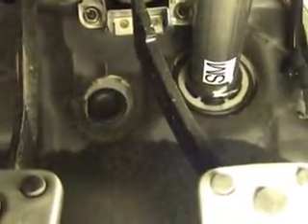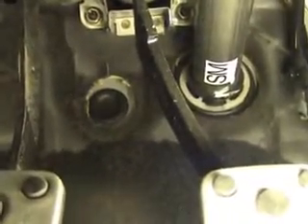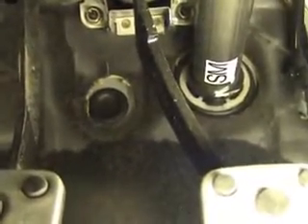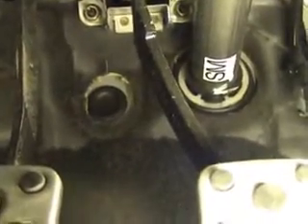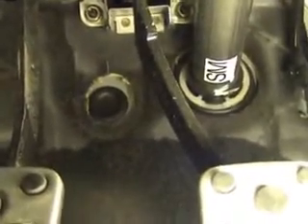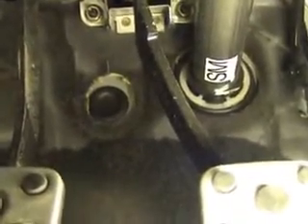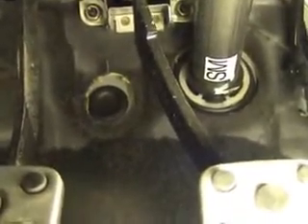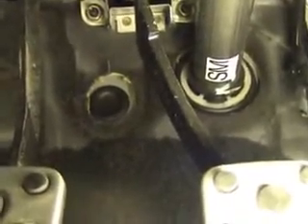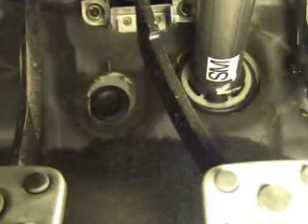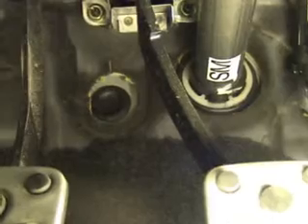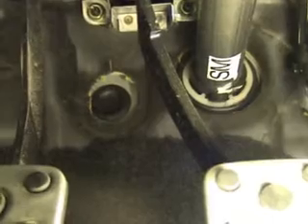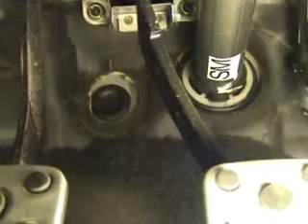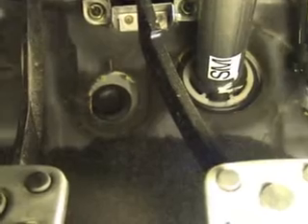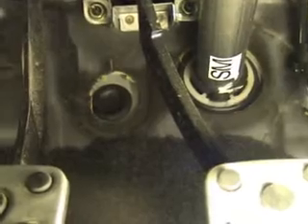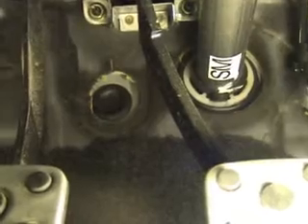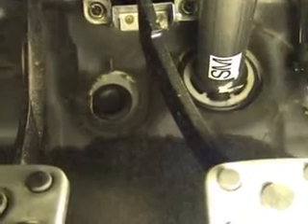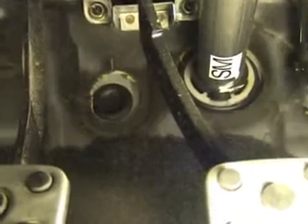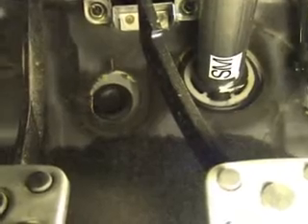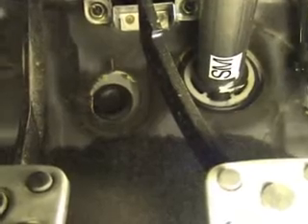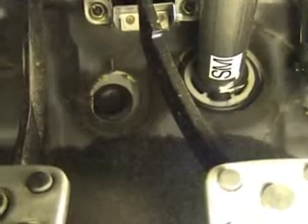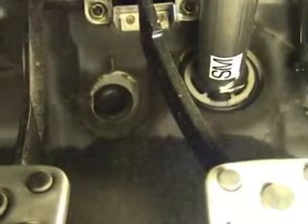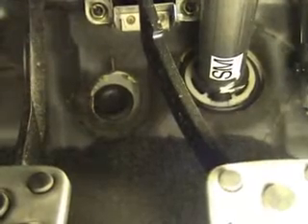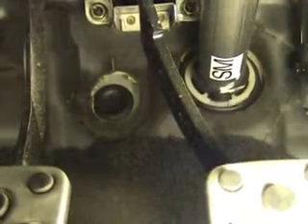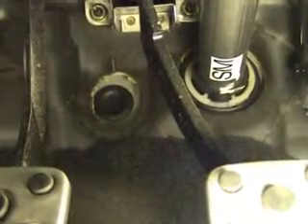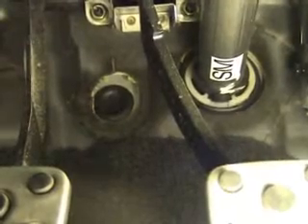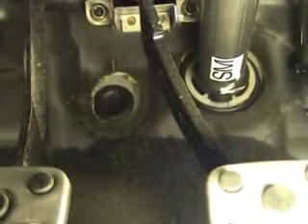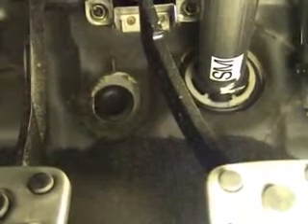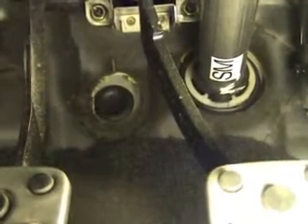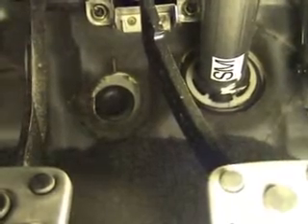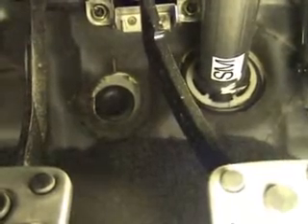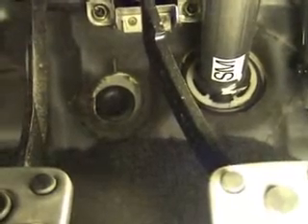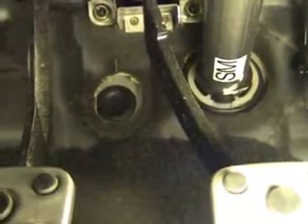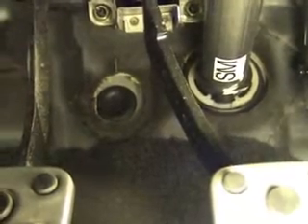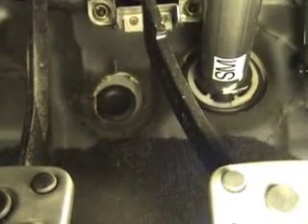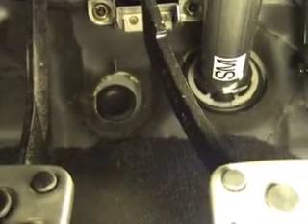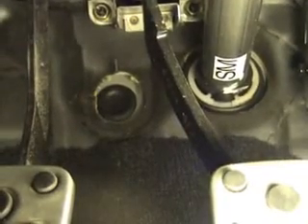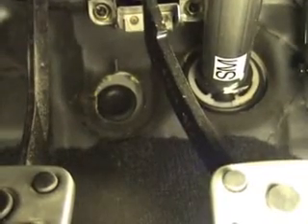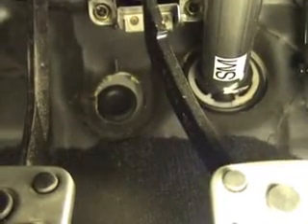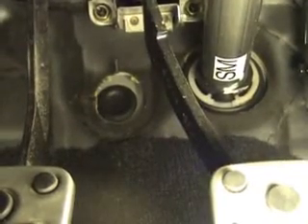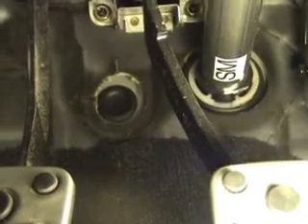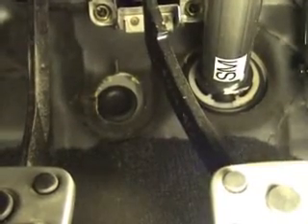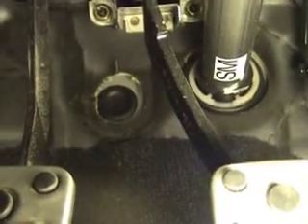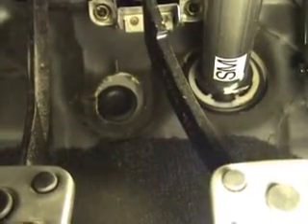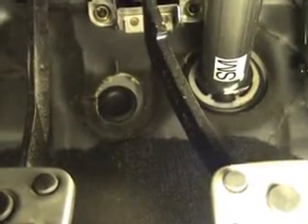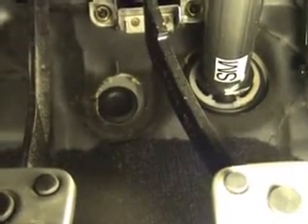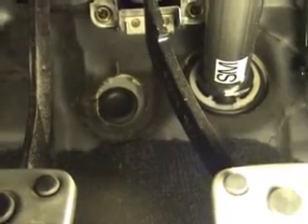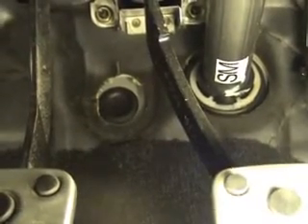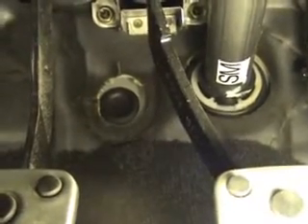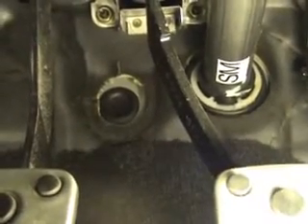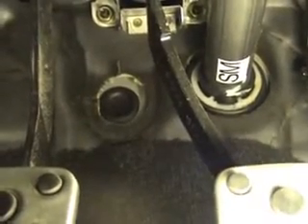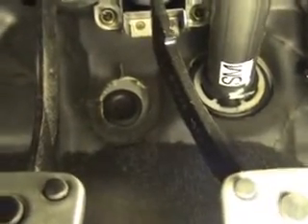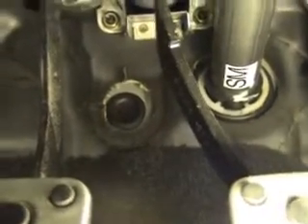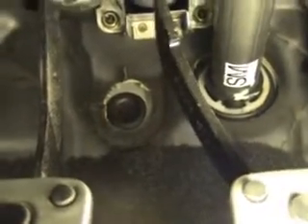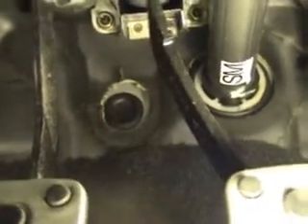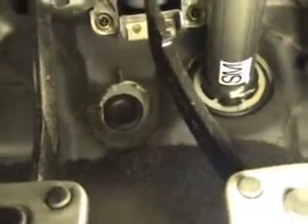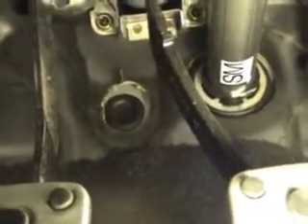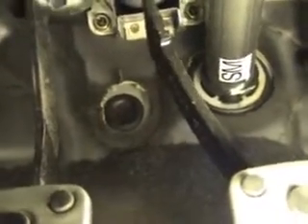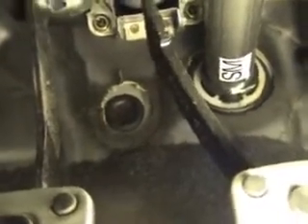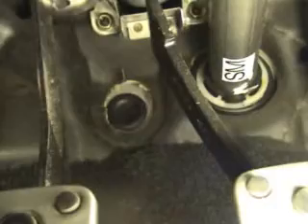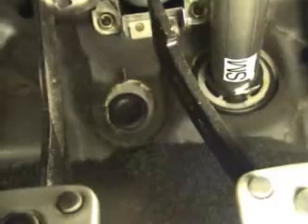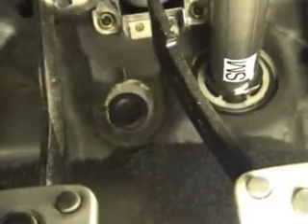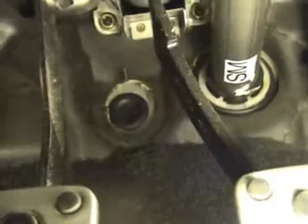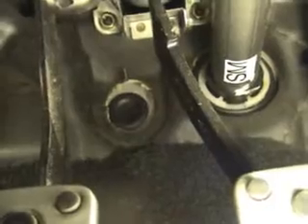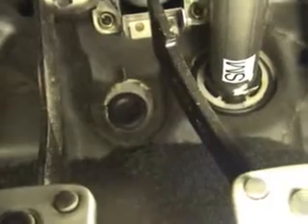My 4-gauge wire is going to go through there. I'm going to drill a hole in the middle, put it through the carpet and stuff like that. Let me show you the other side now.